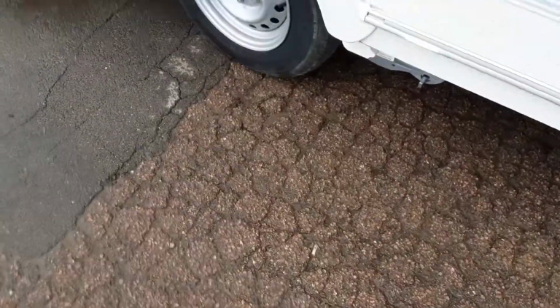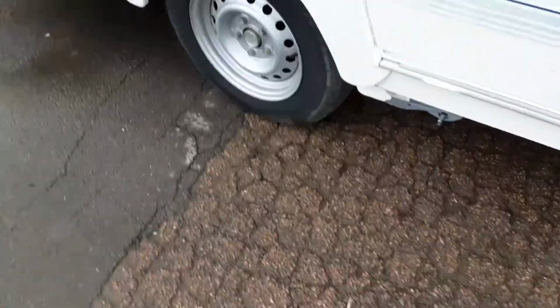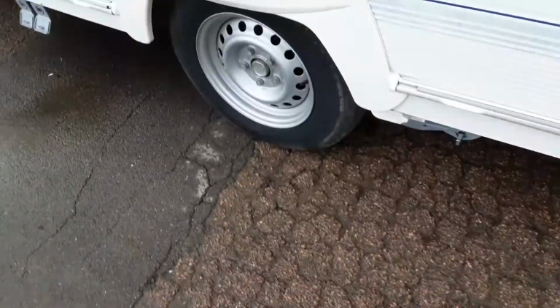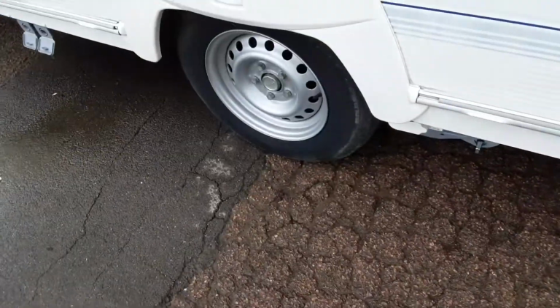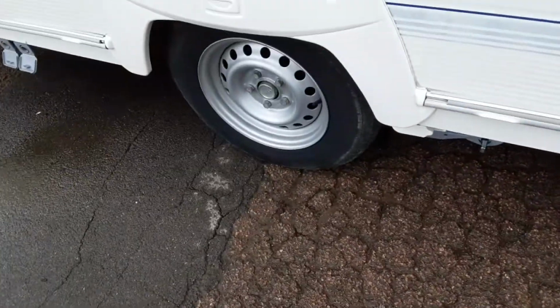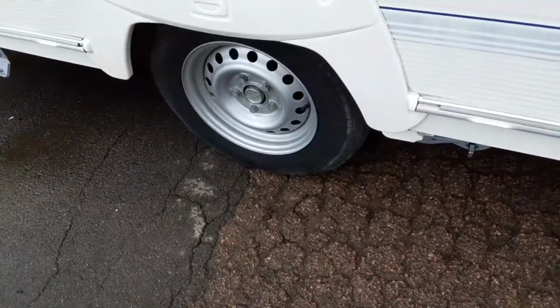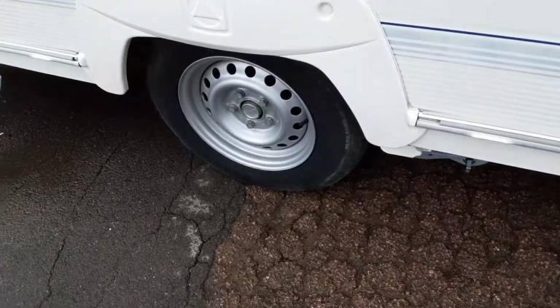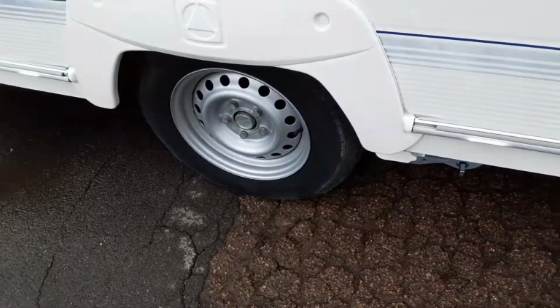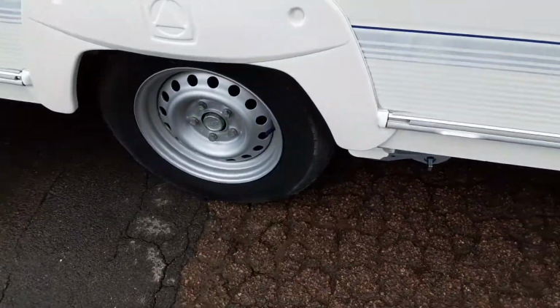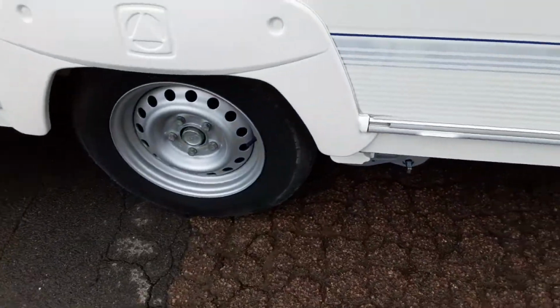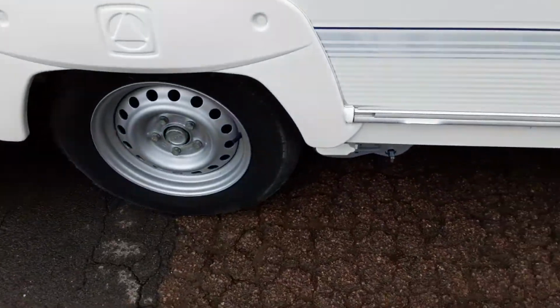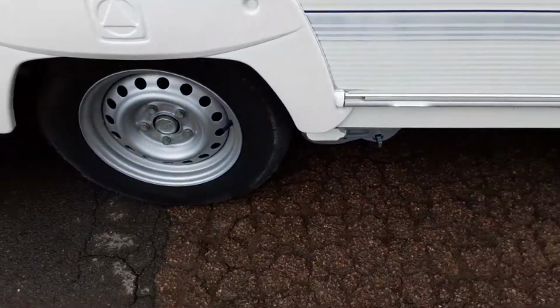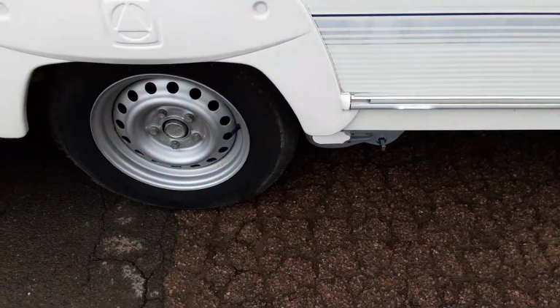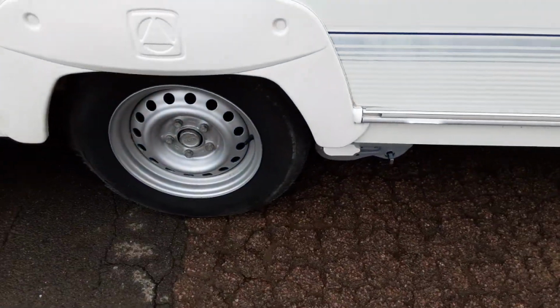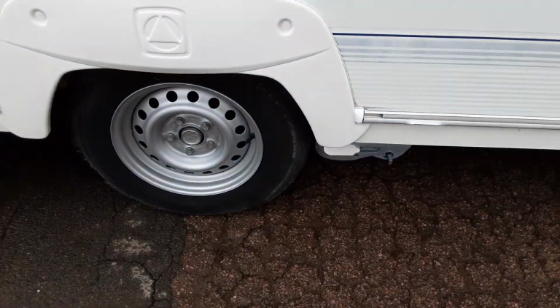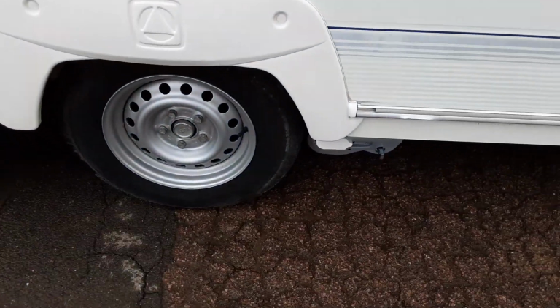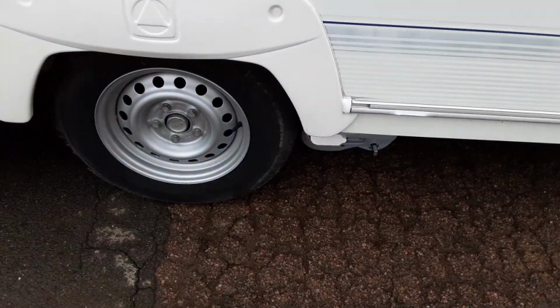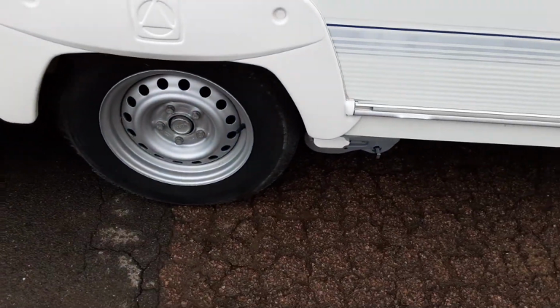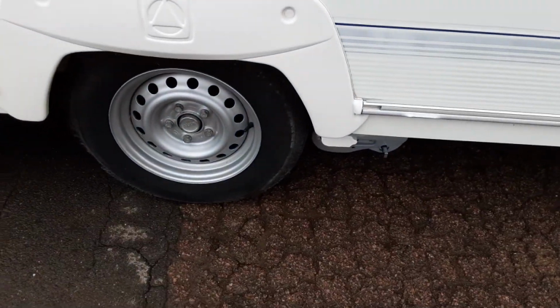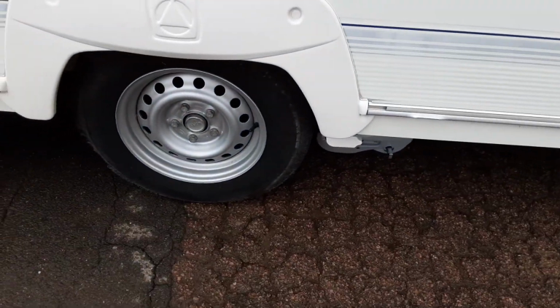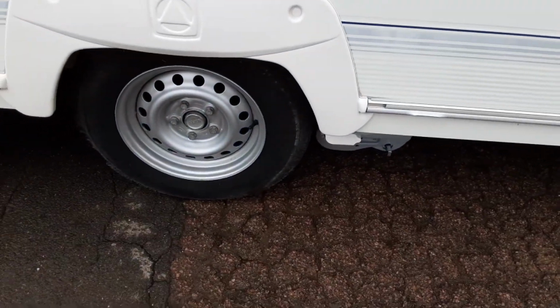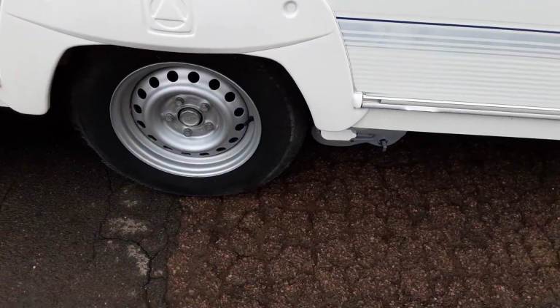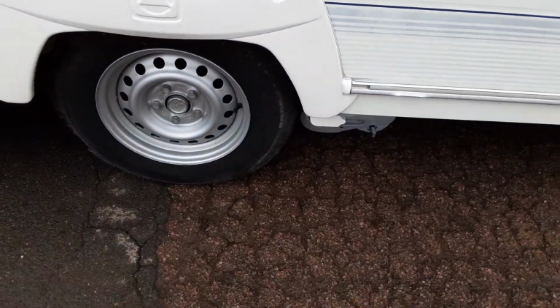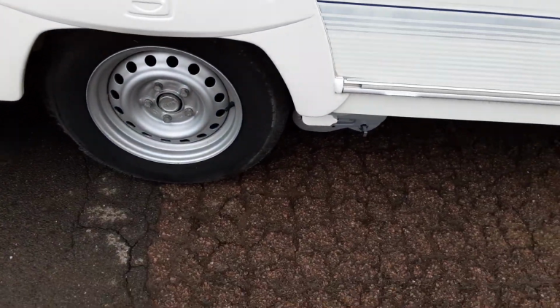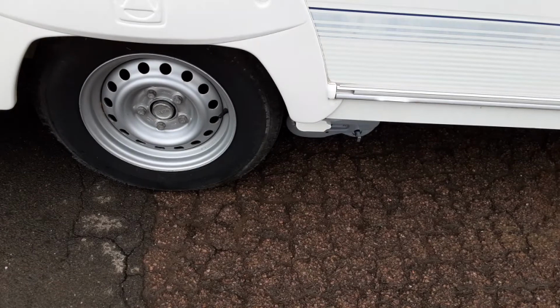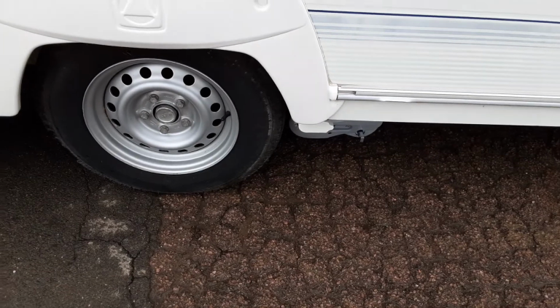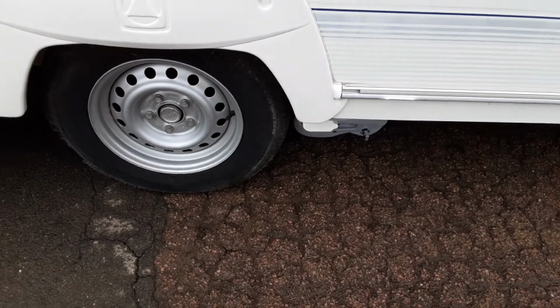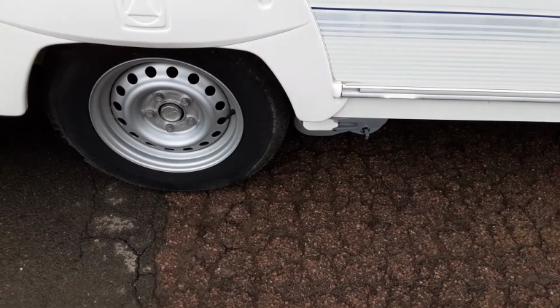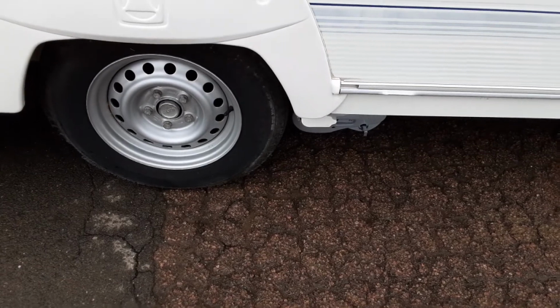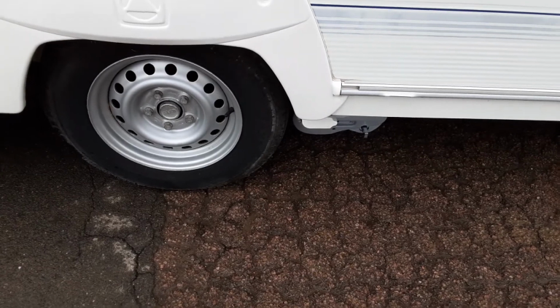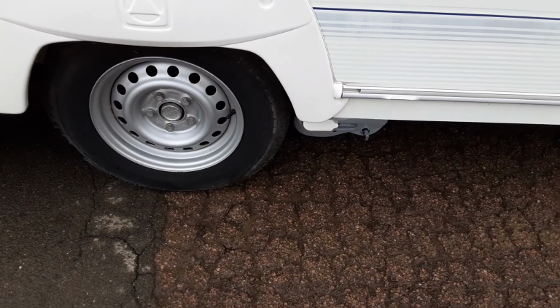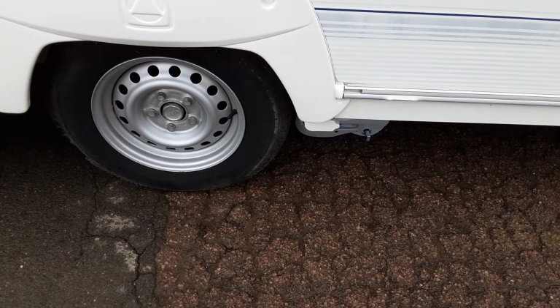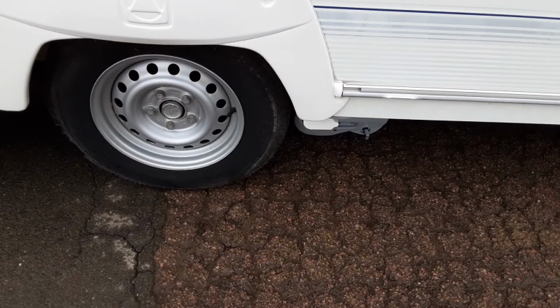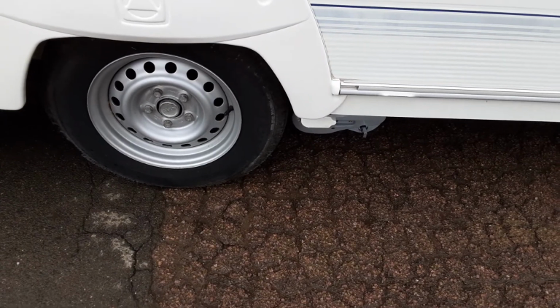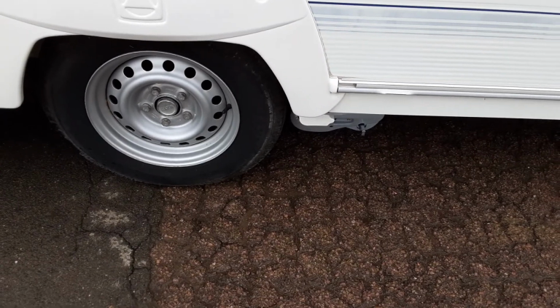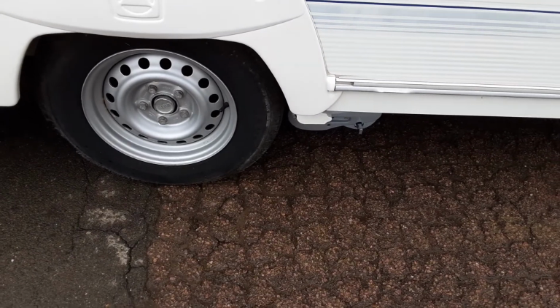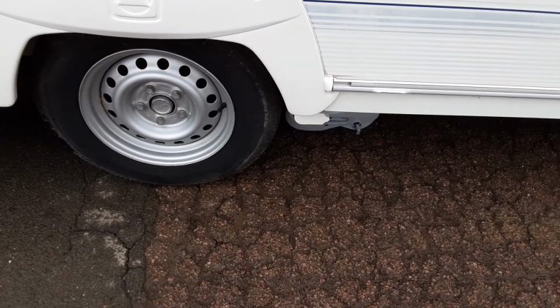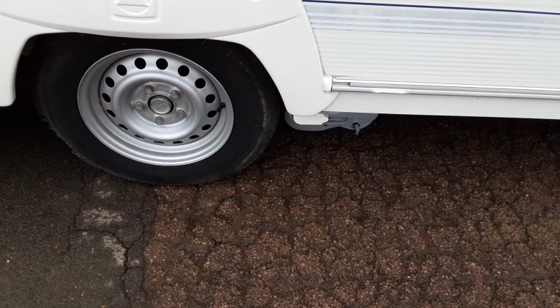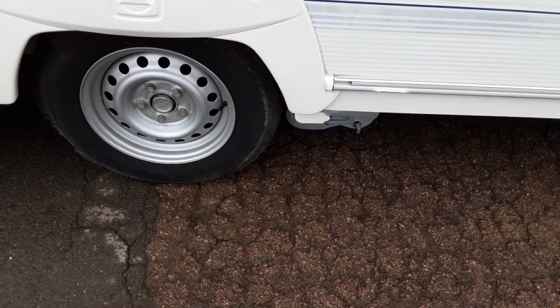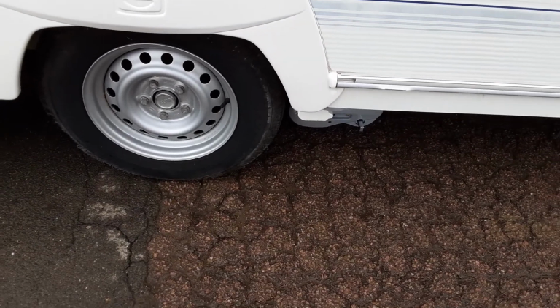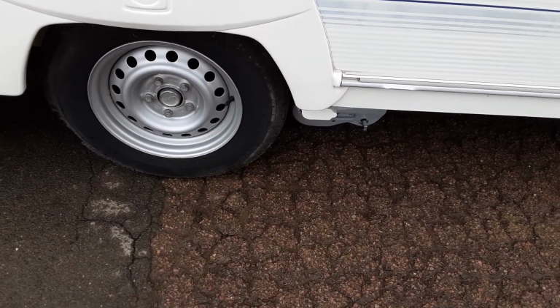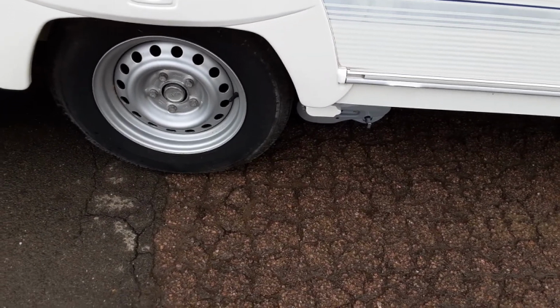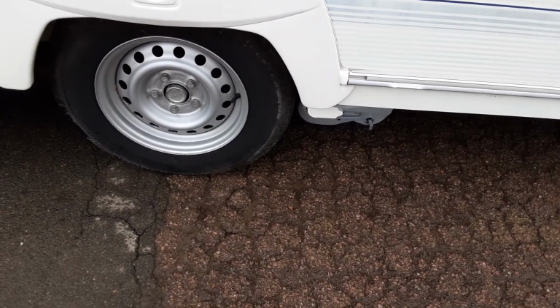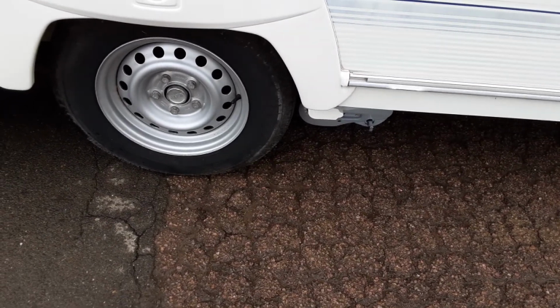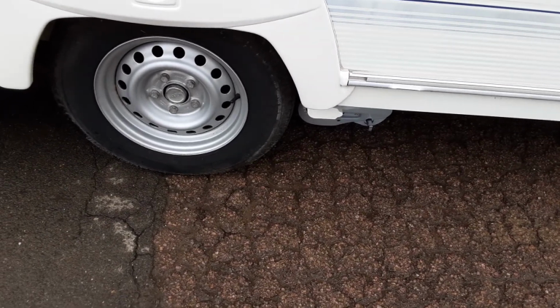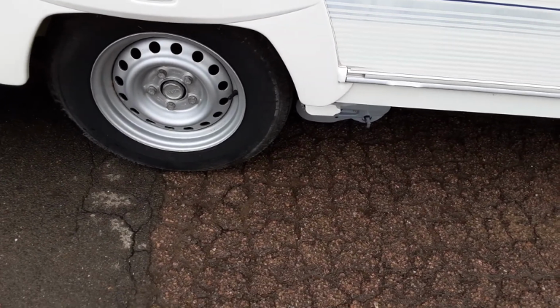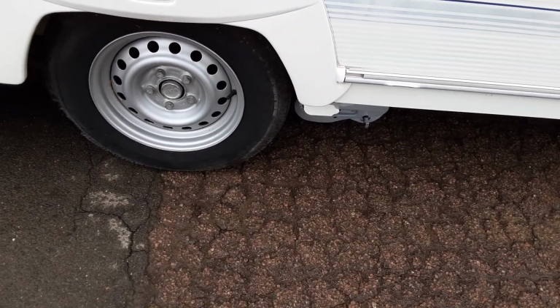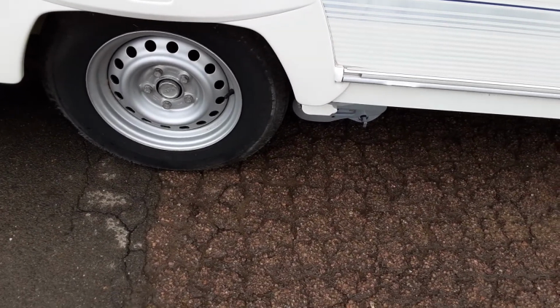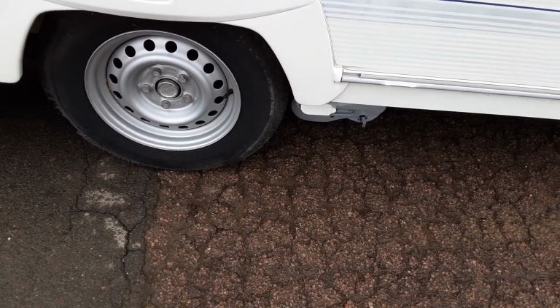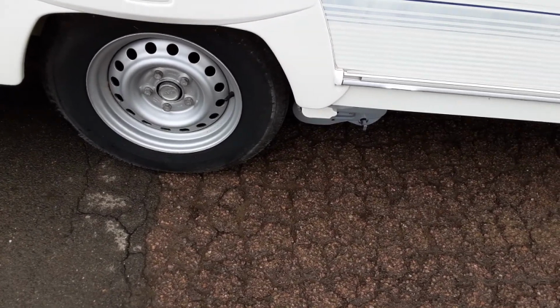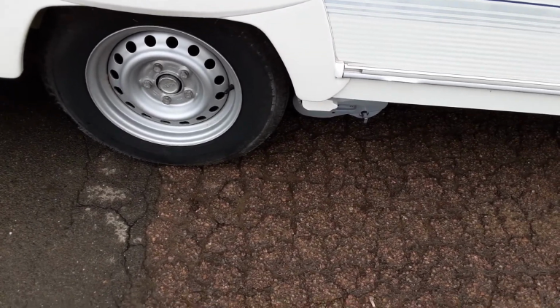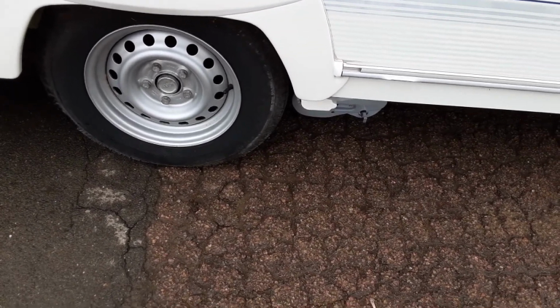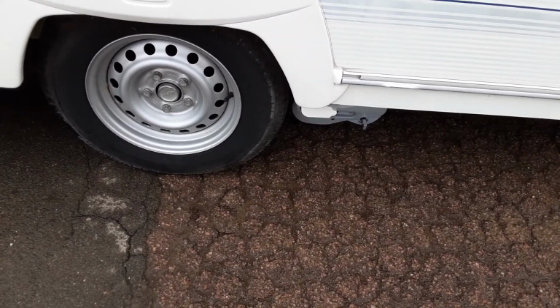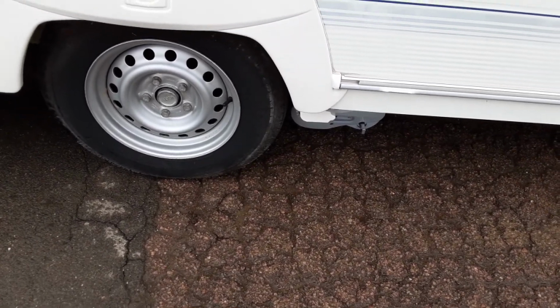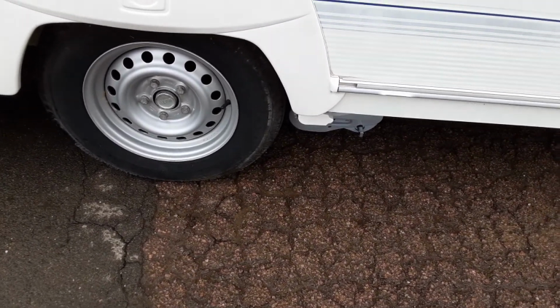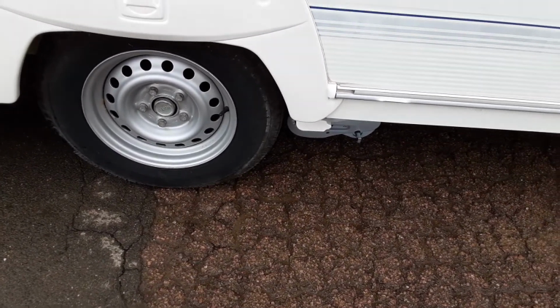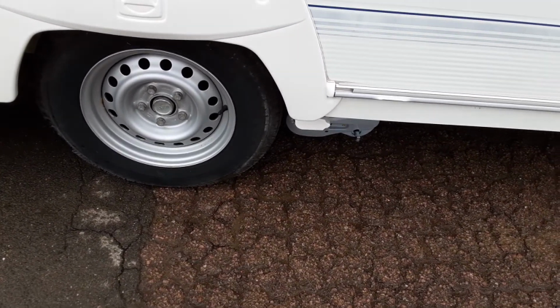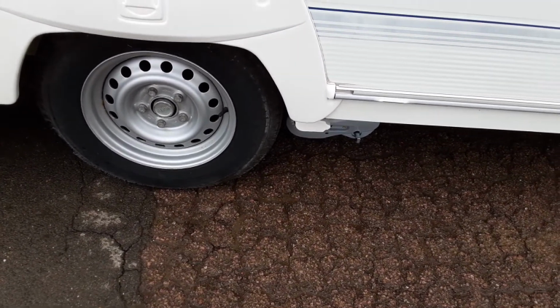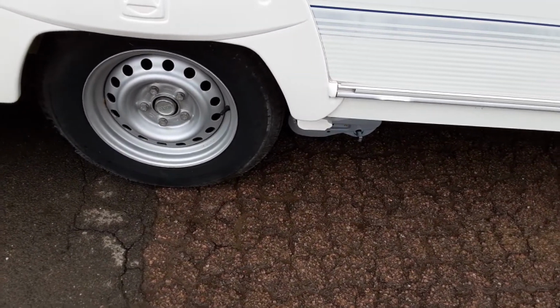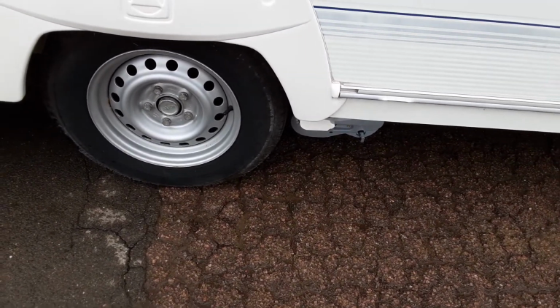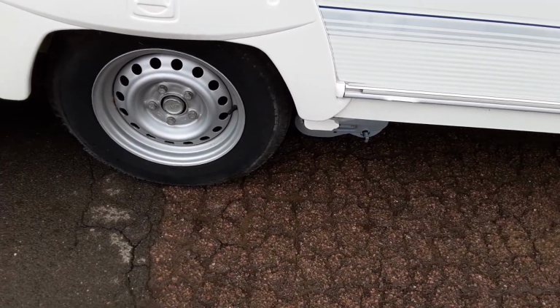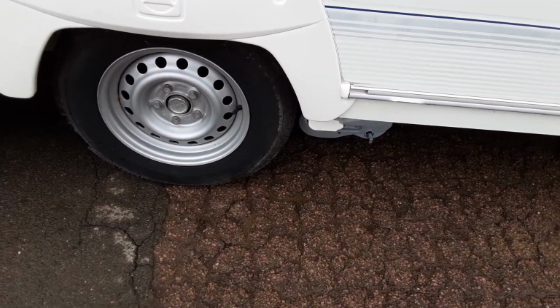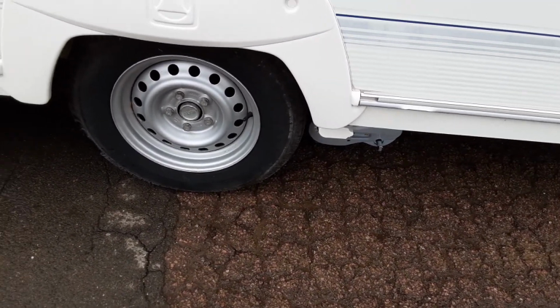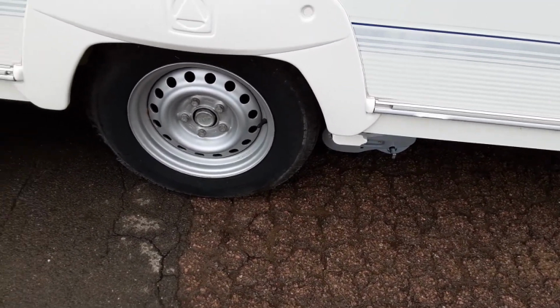The motor mover and wheel nuts — we'll torque the wheel nuts while you're here on site, and will also demonstrate the motor mover to you so you can see that it's working correctly.